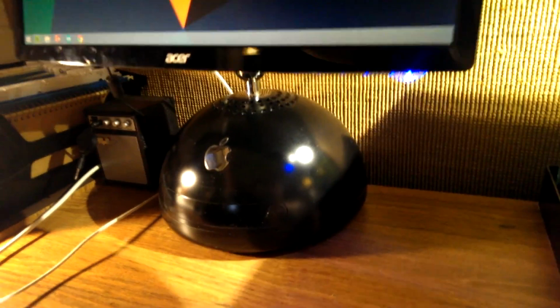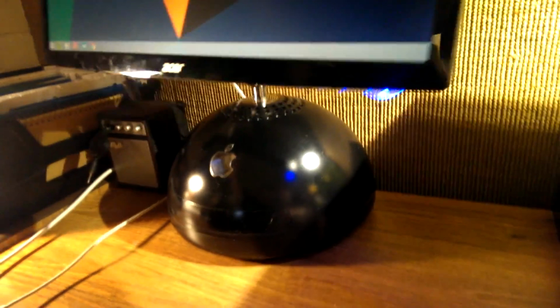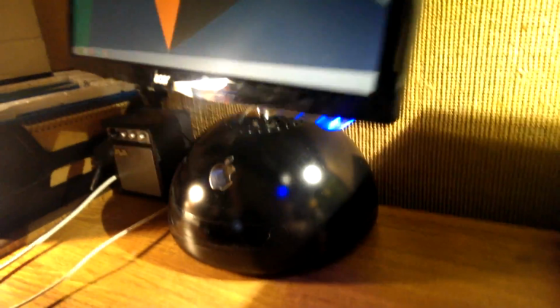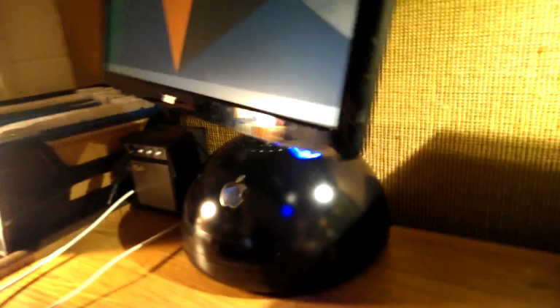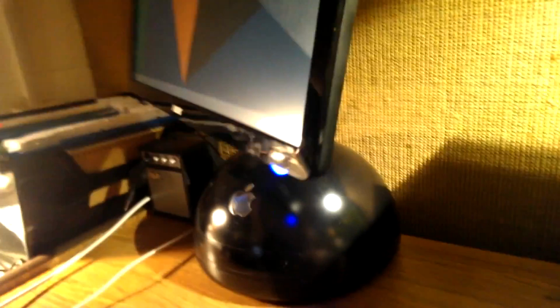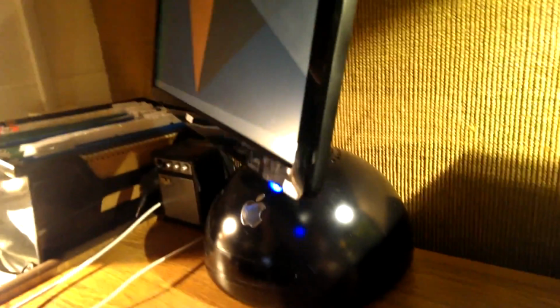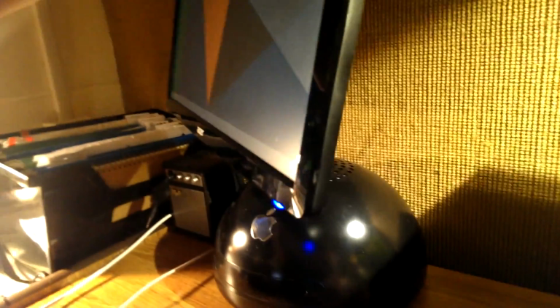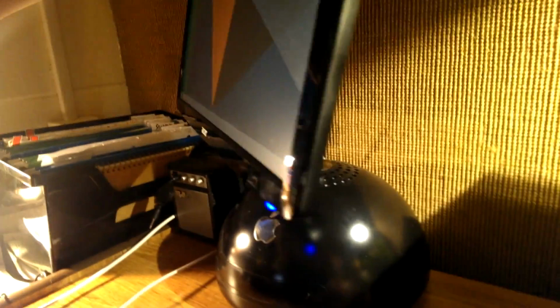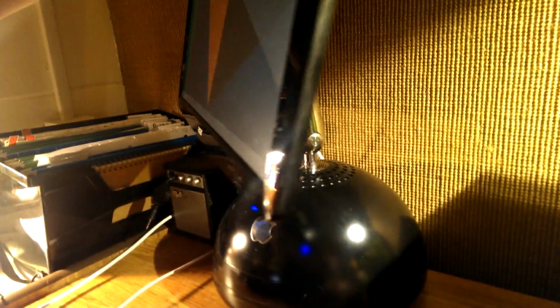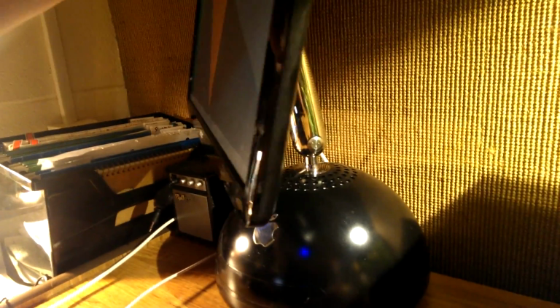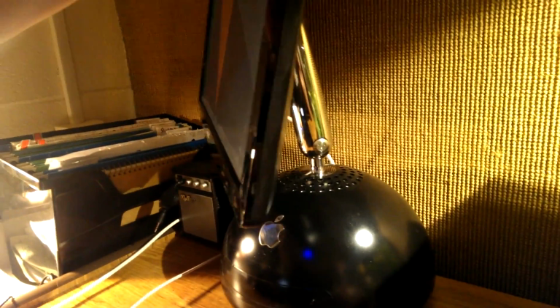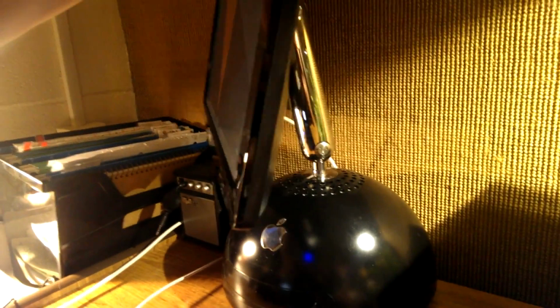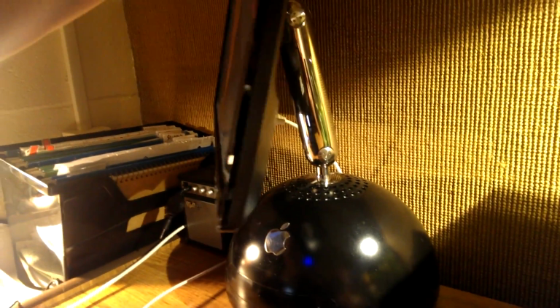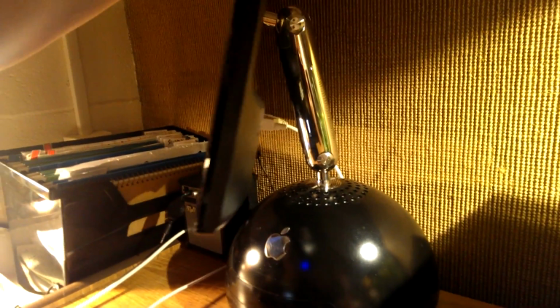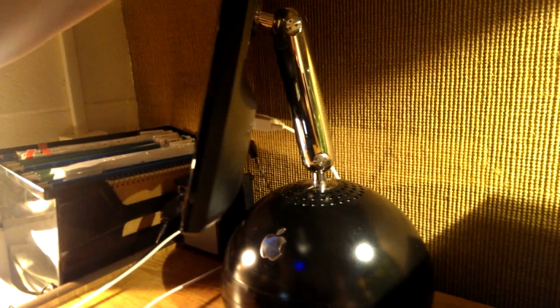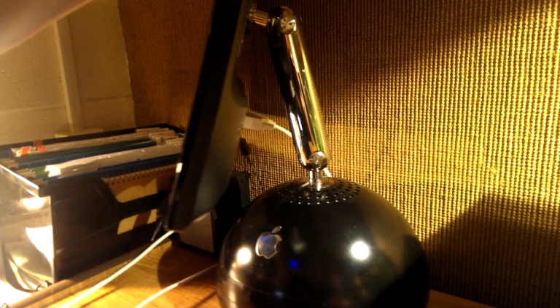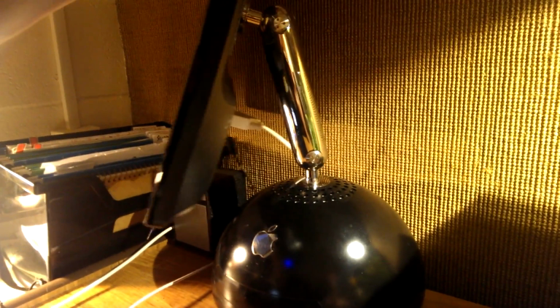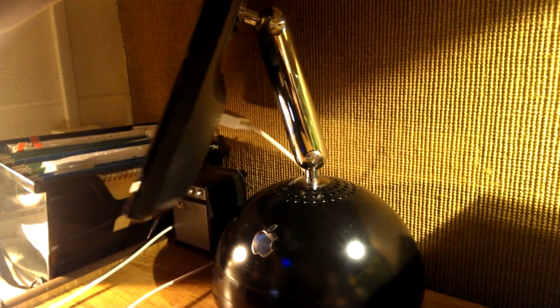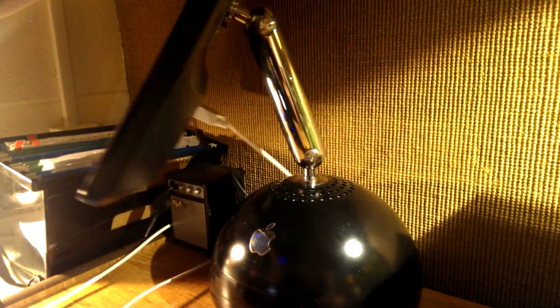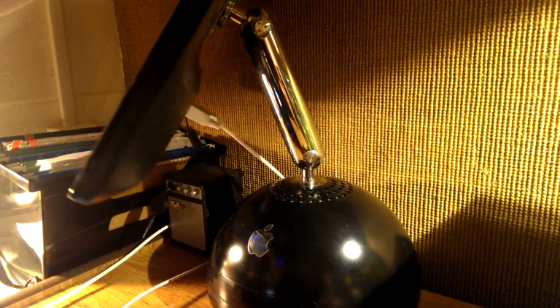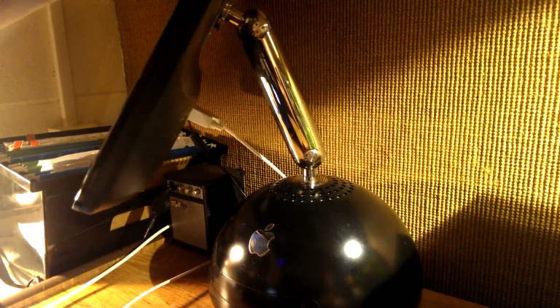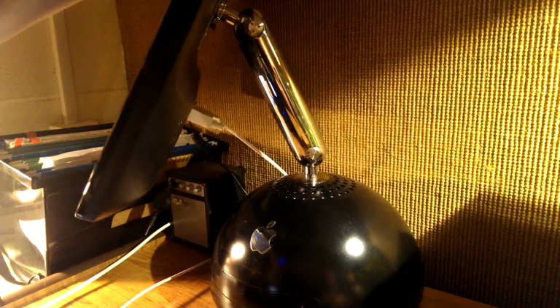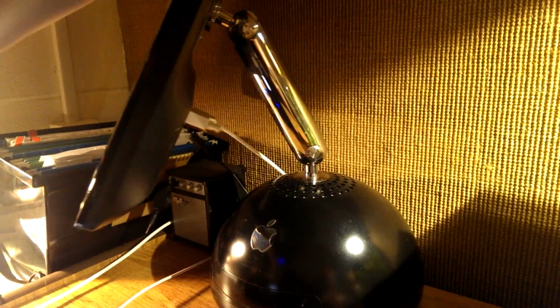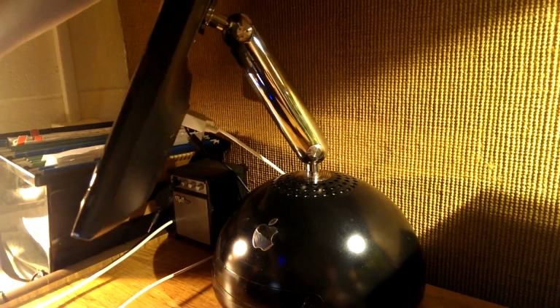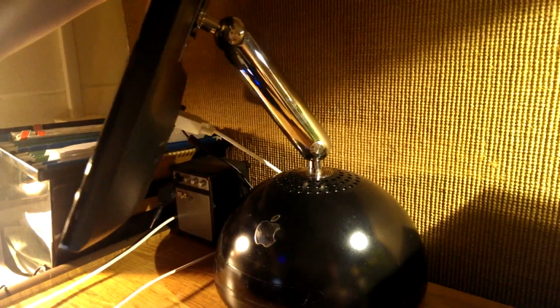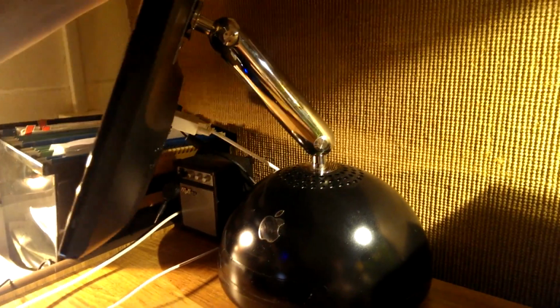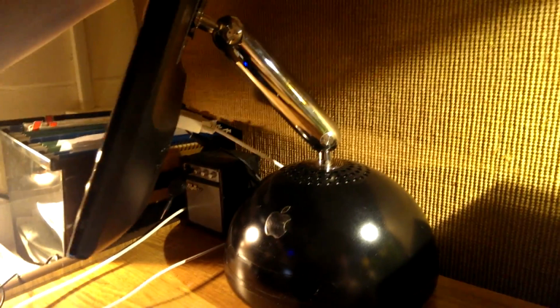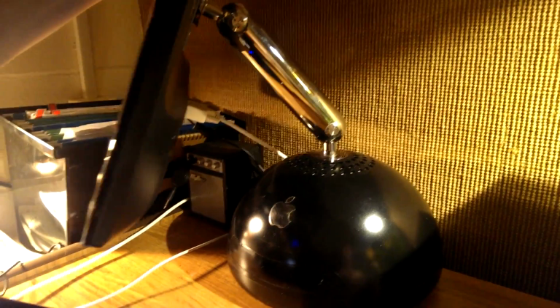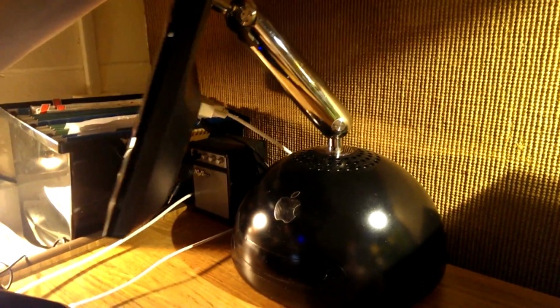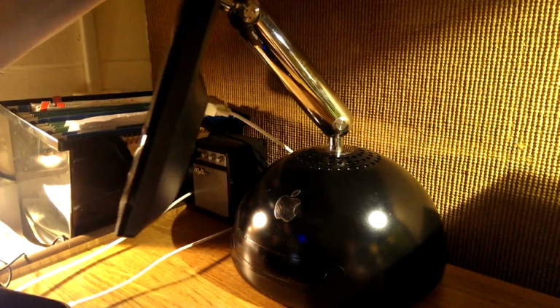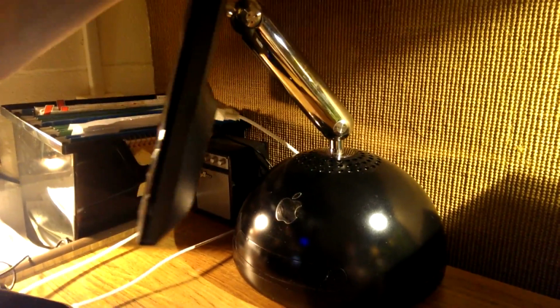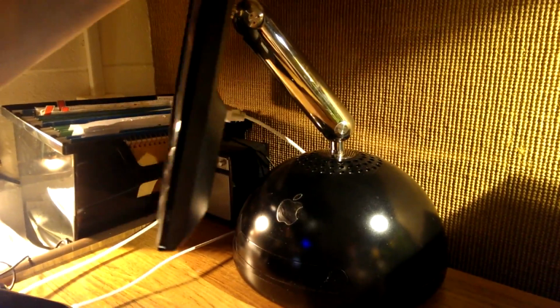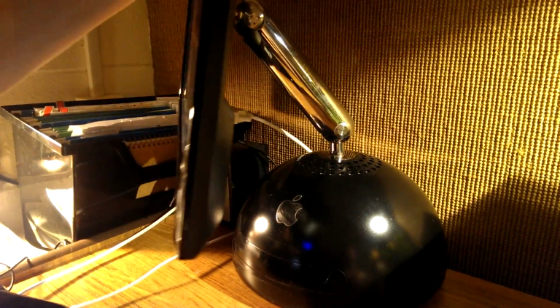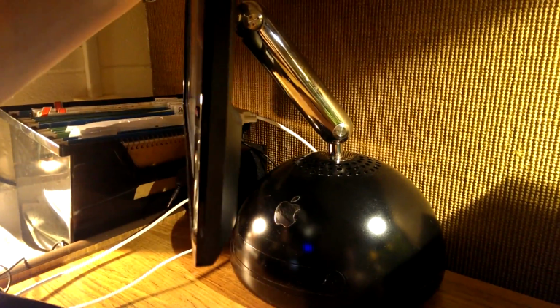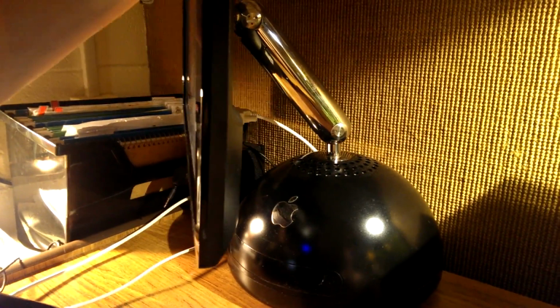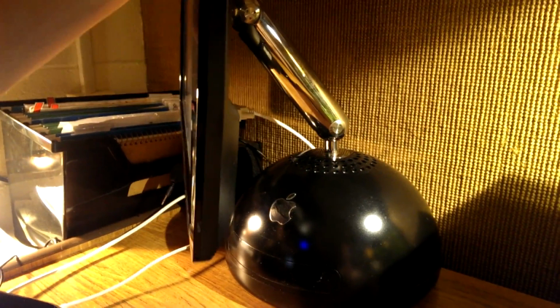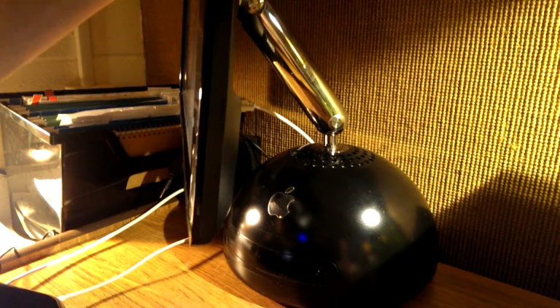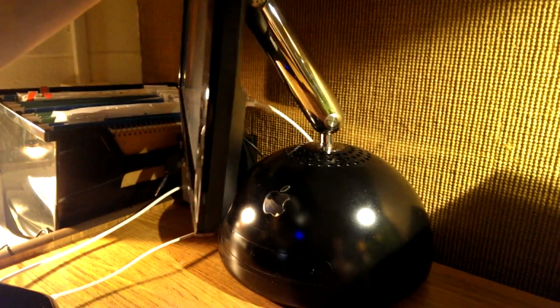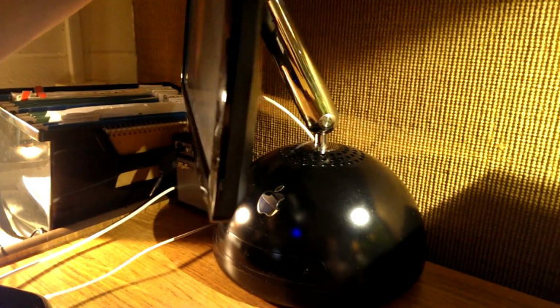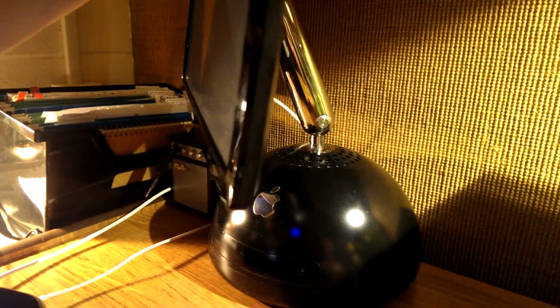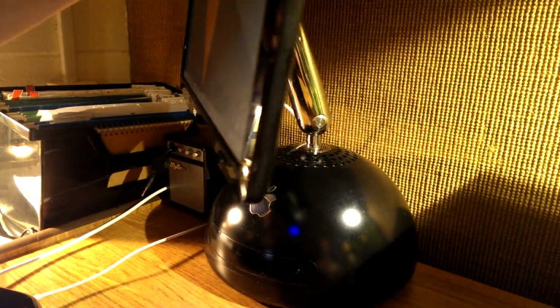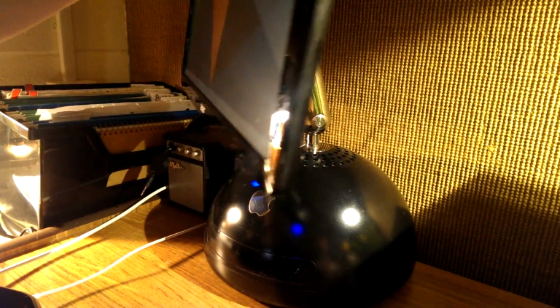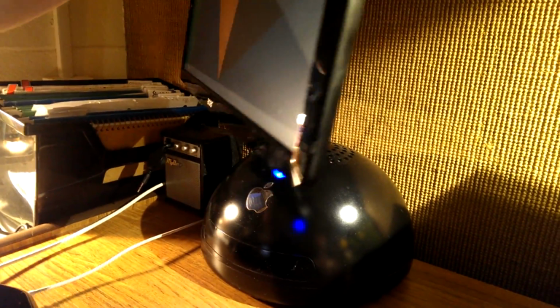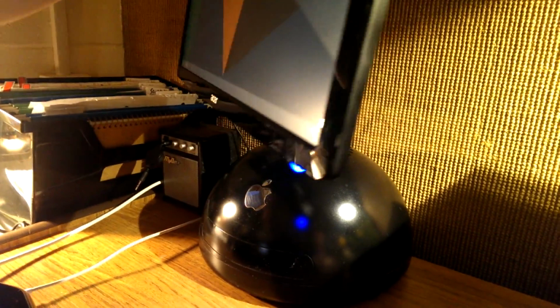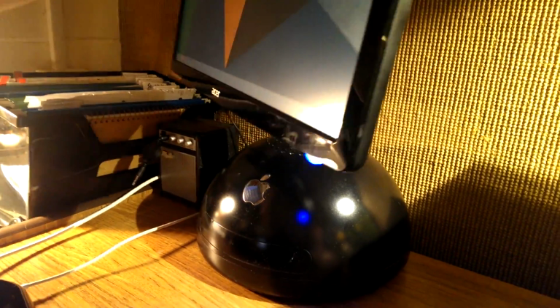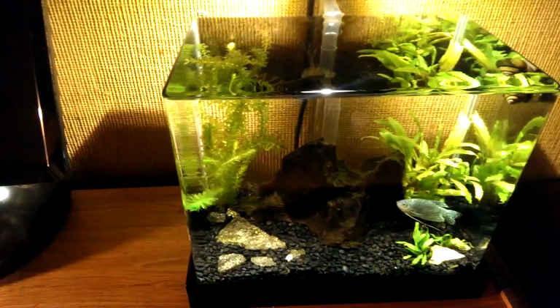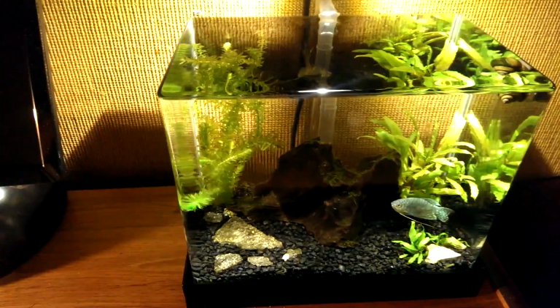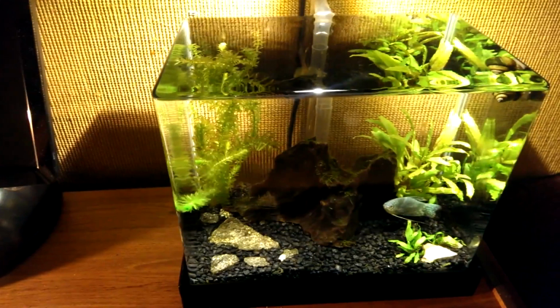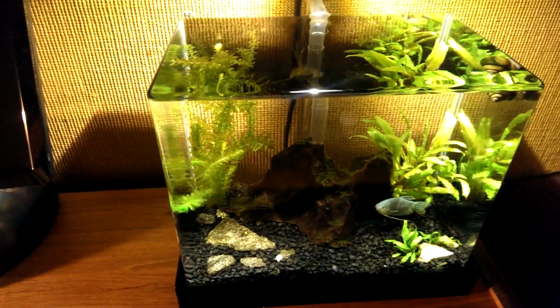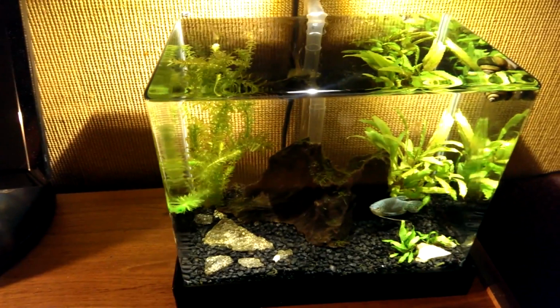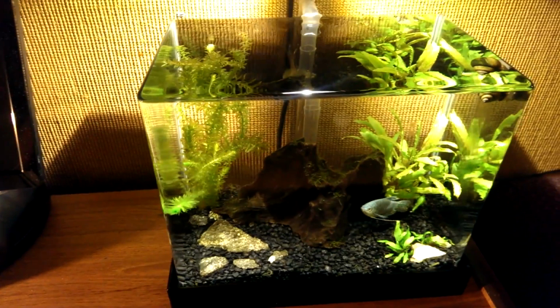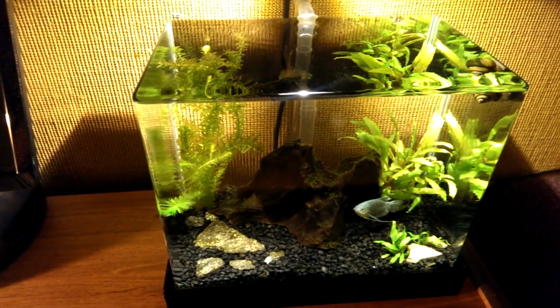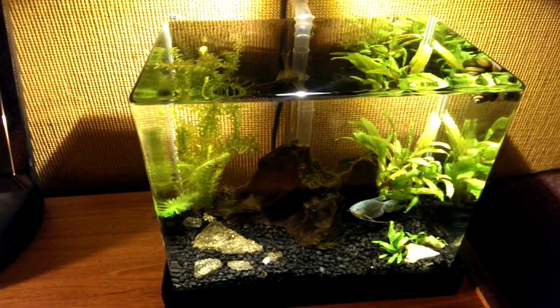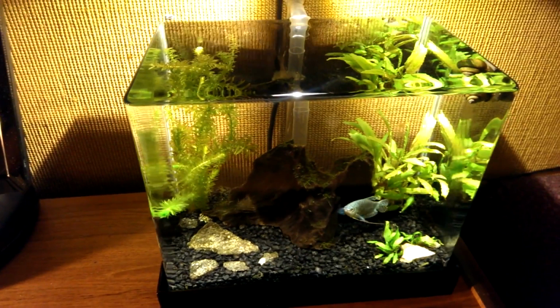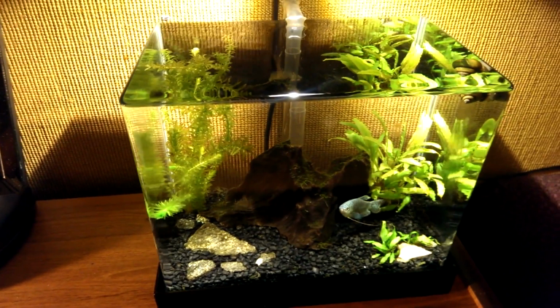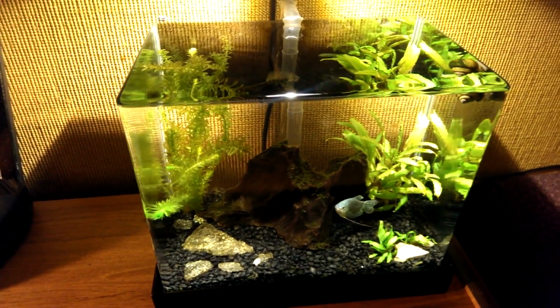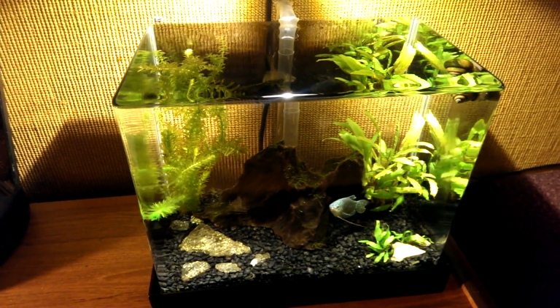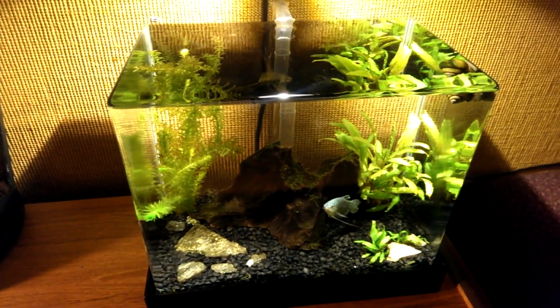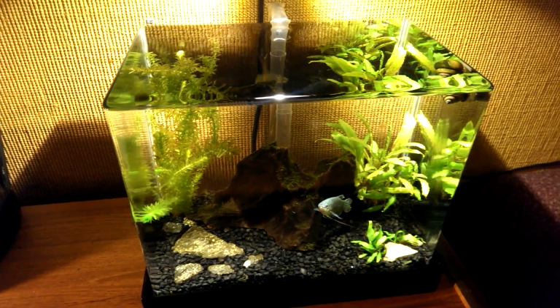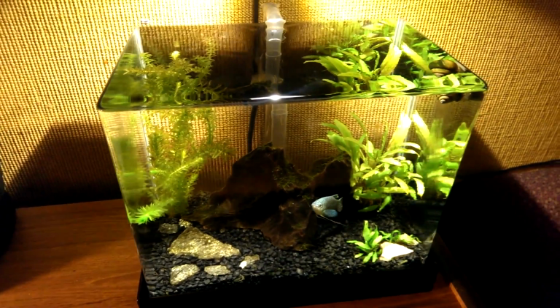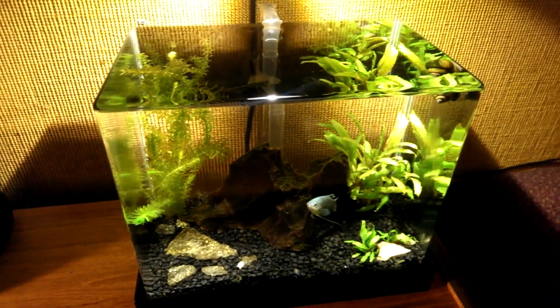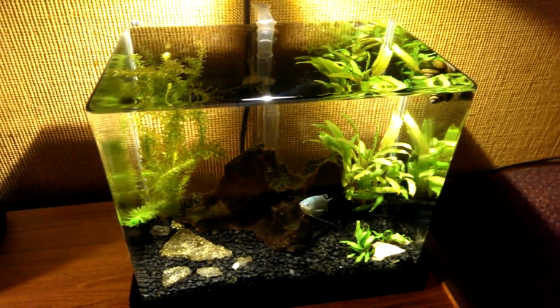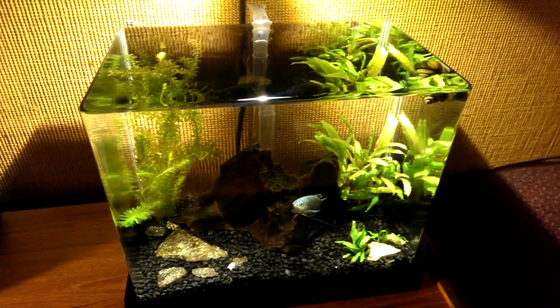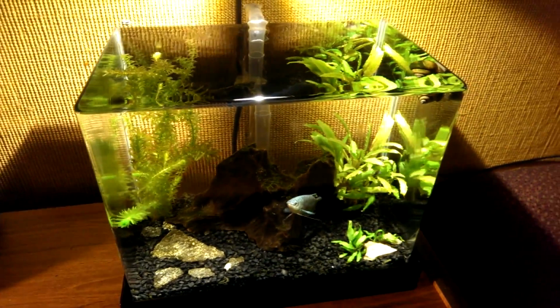The external monitor is mounted to the base of an iMac G4, which lets it swivel, and I also have an overflowing fish tank that I made.